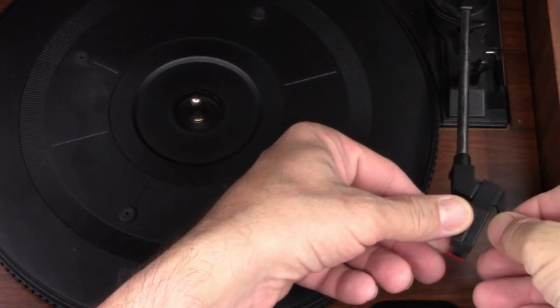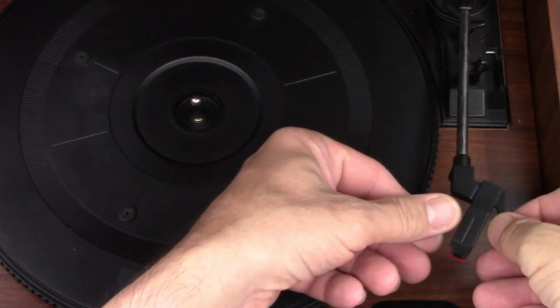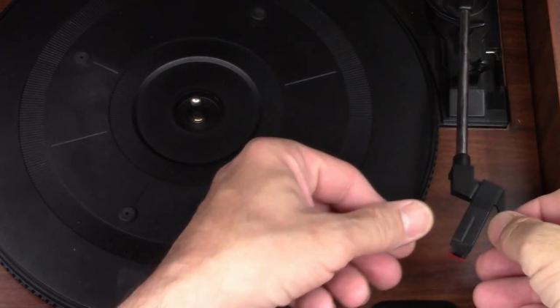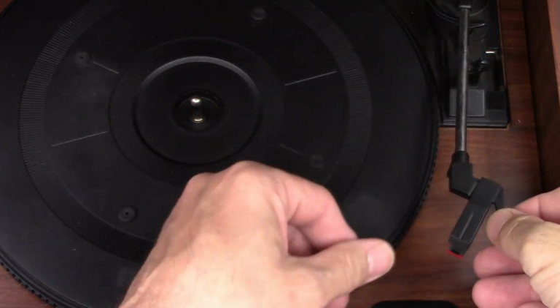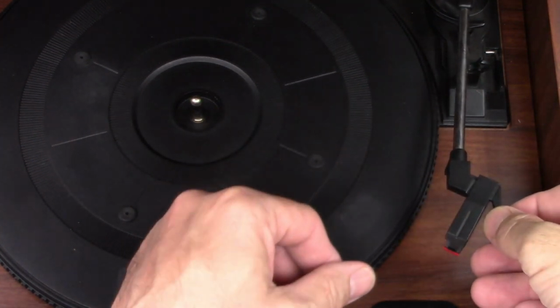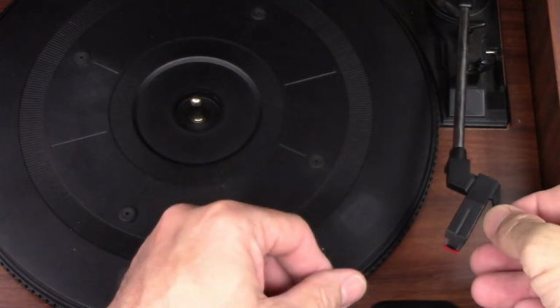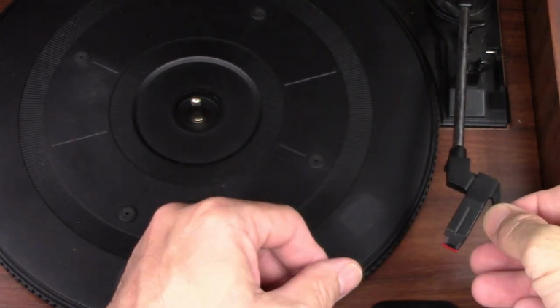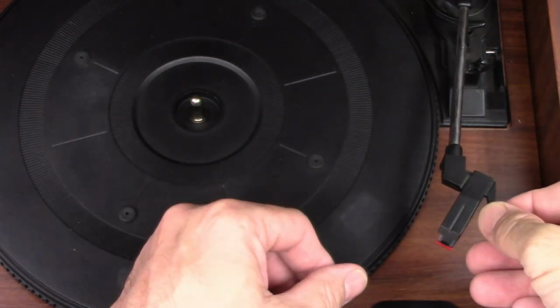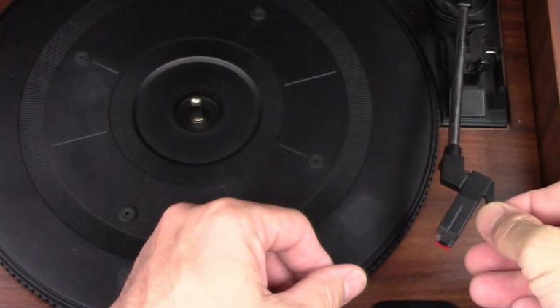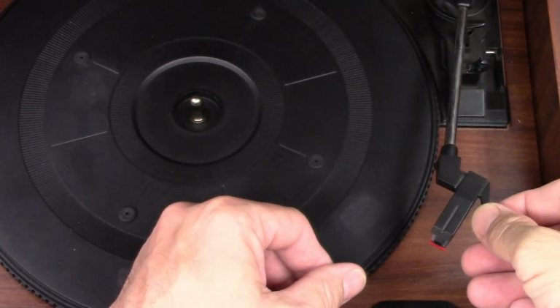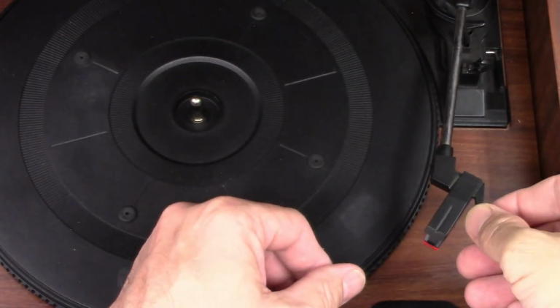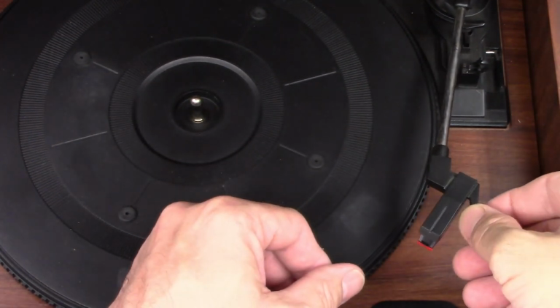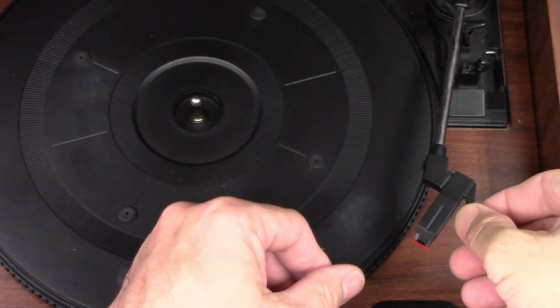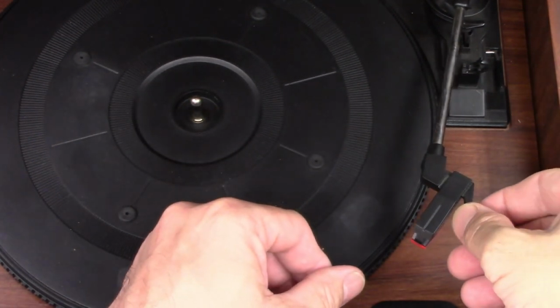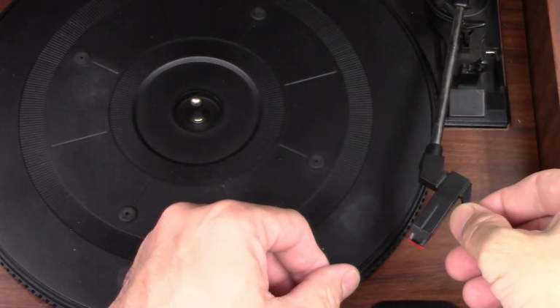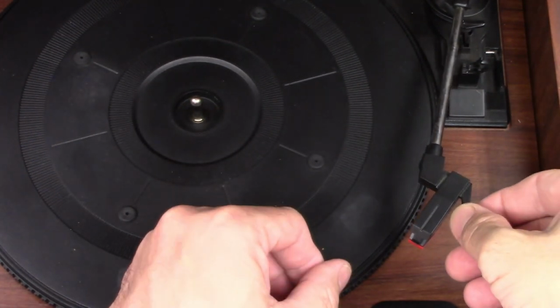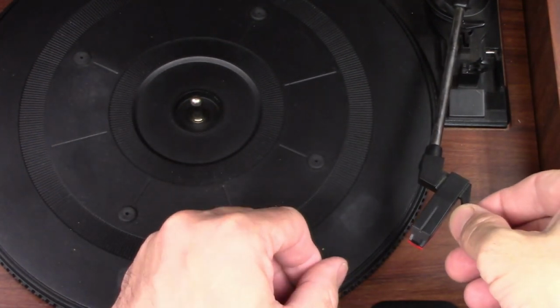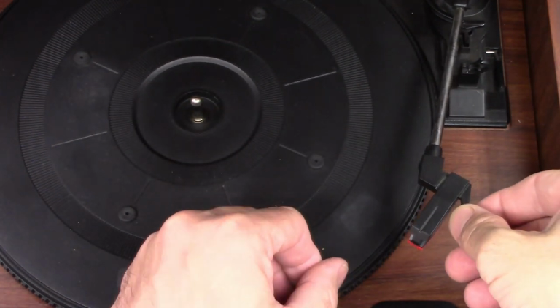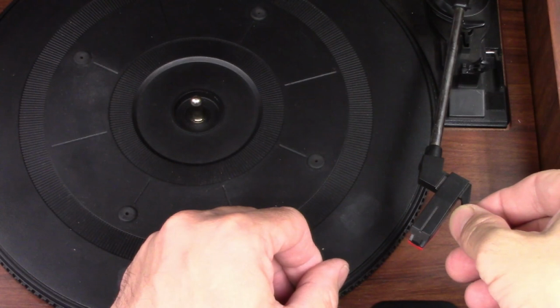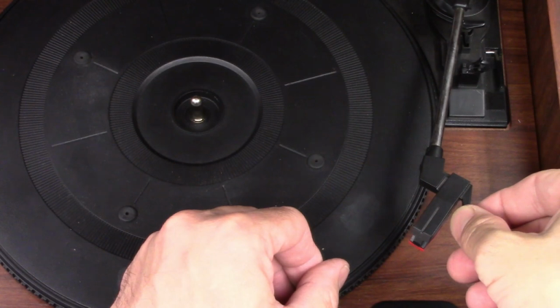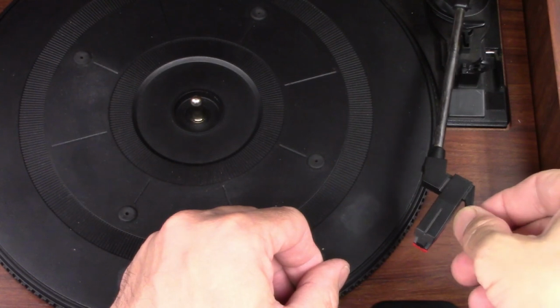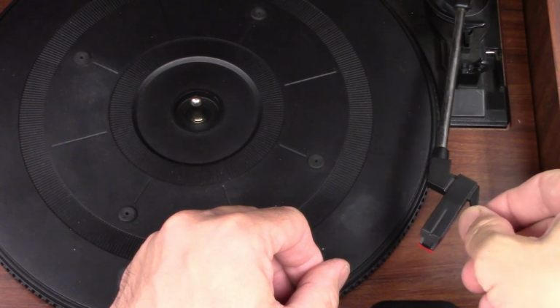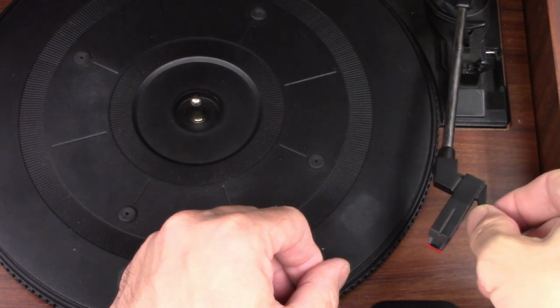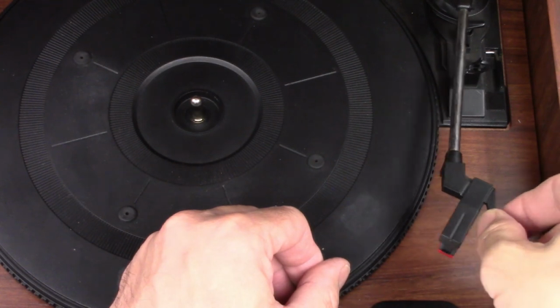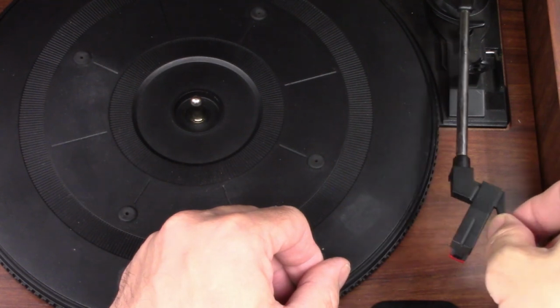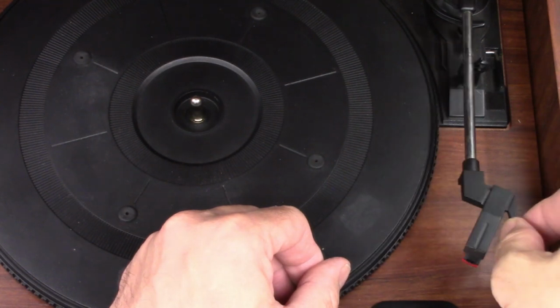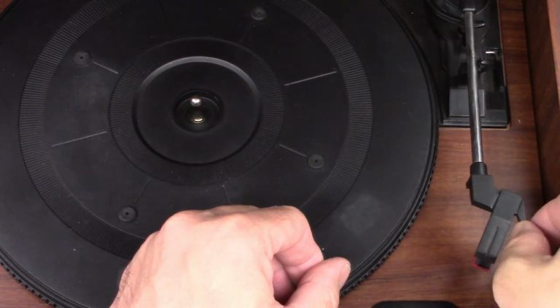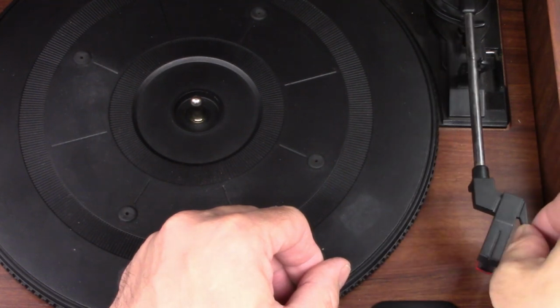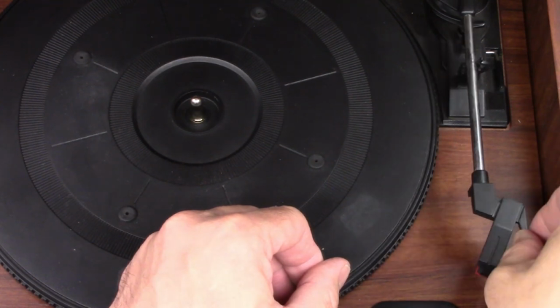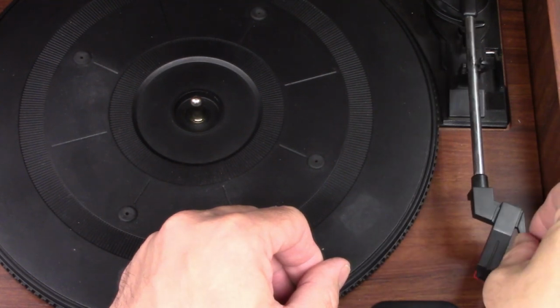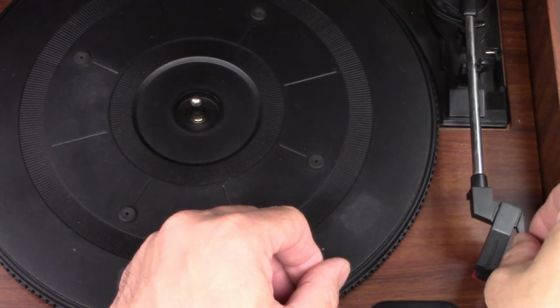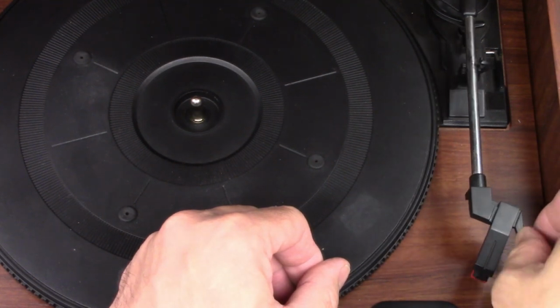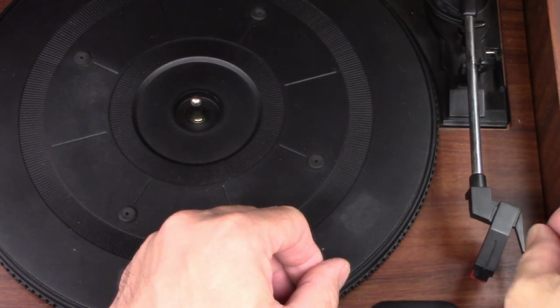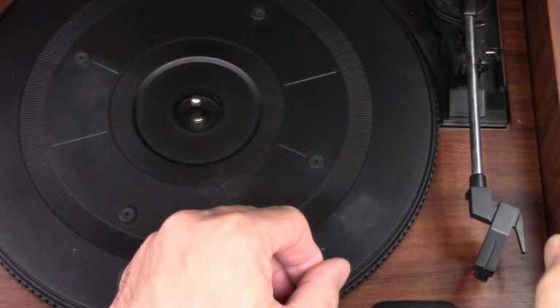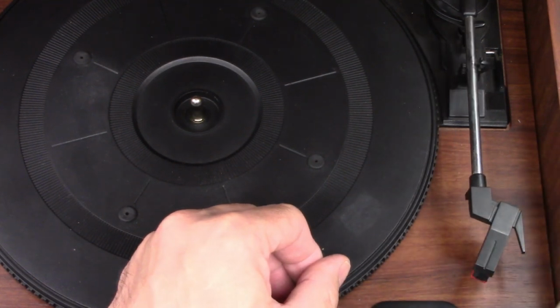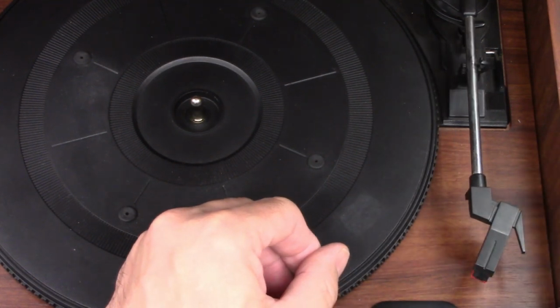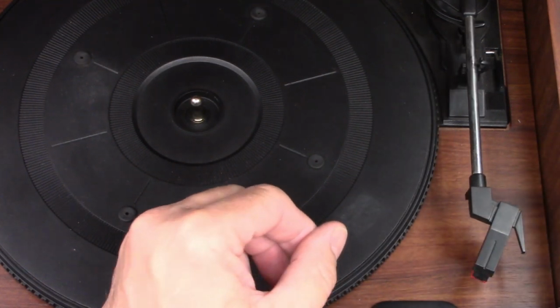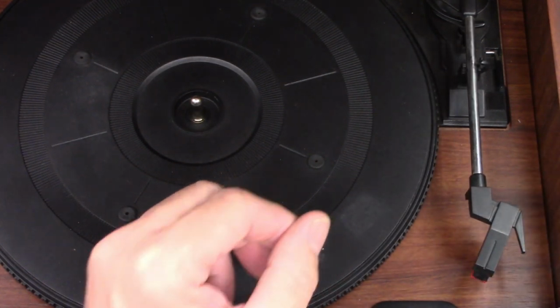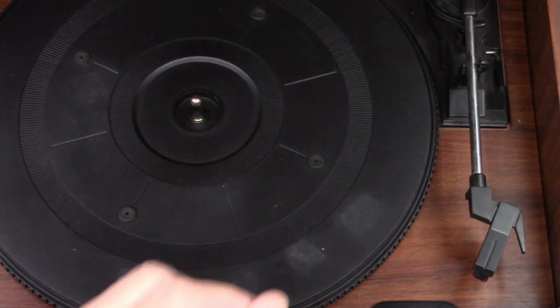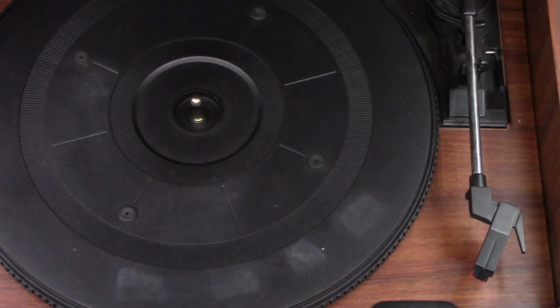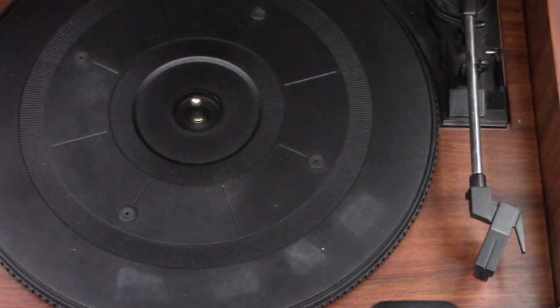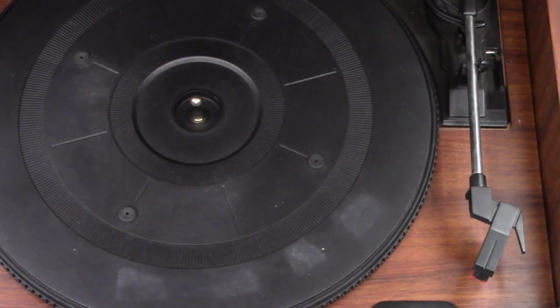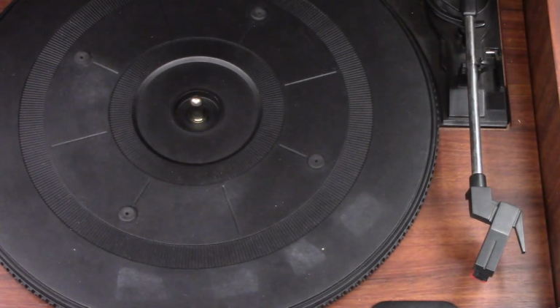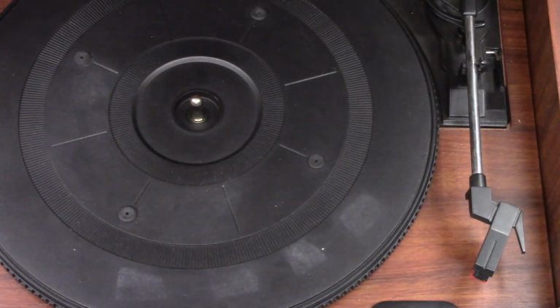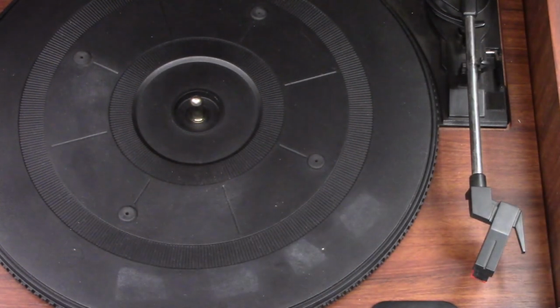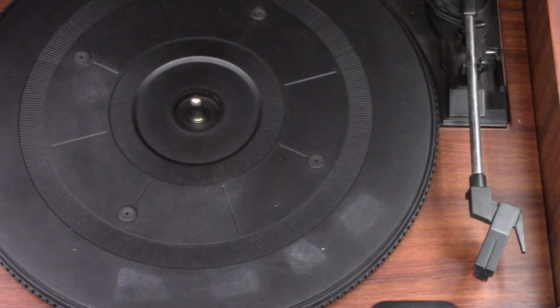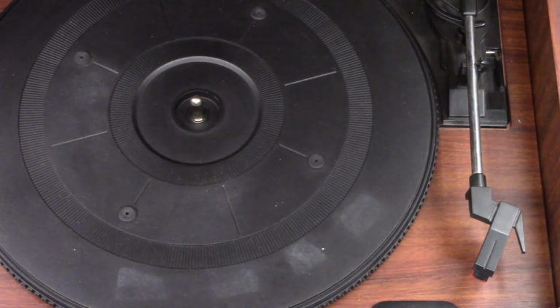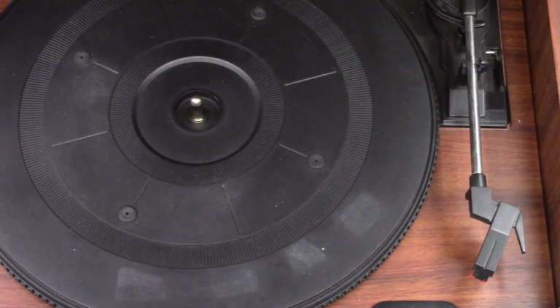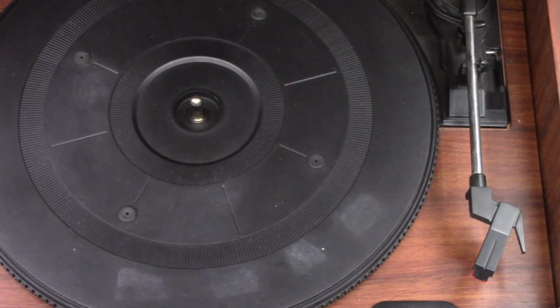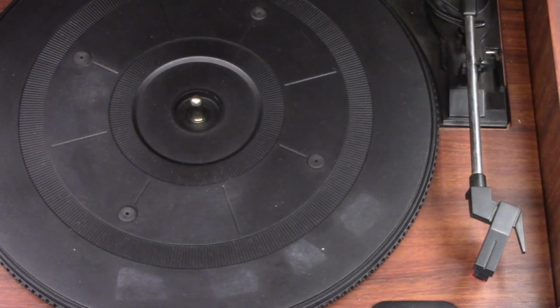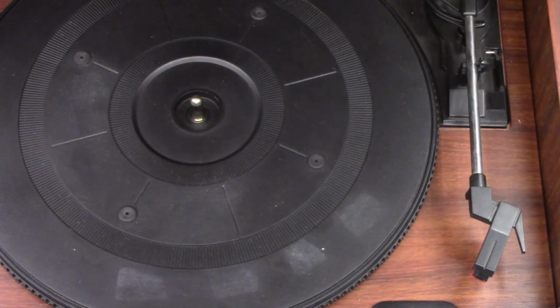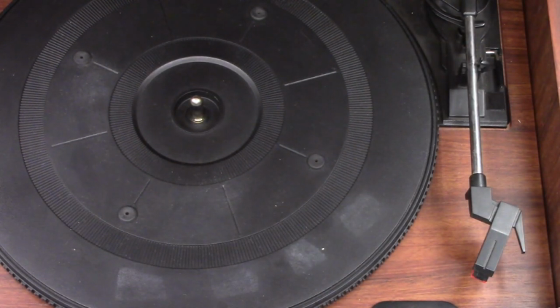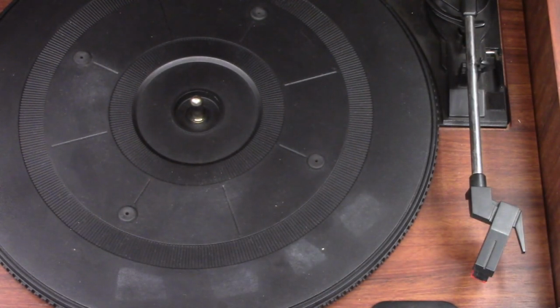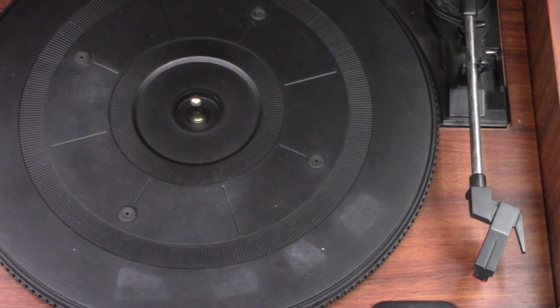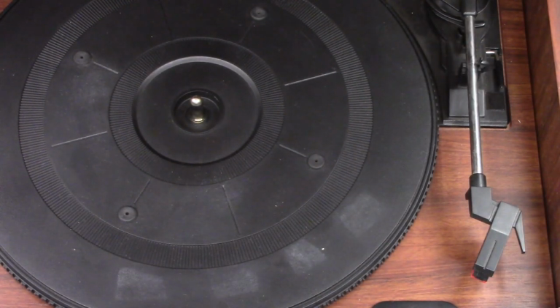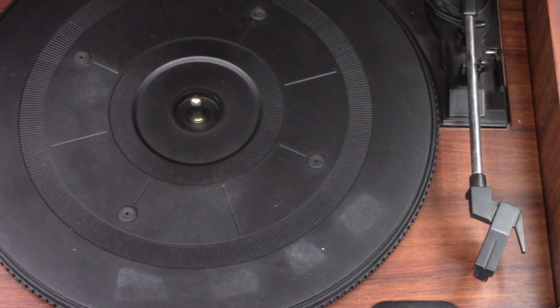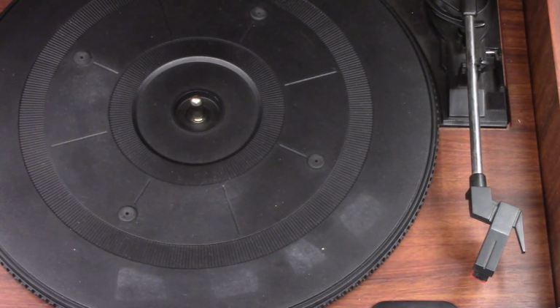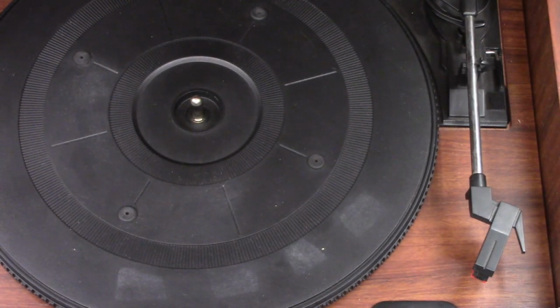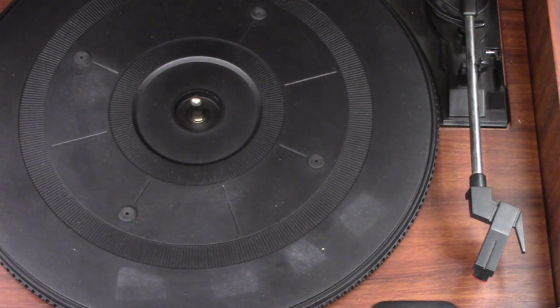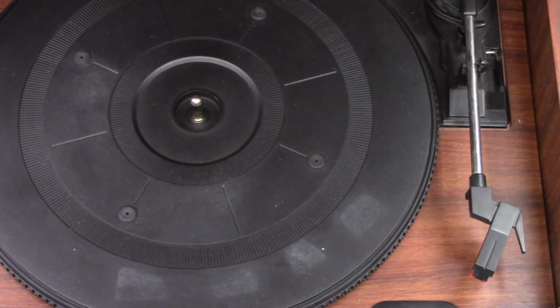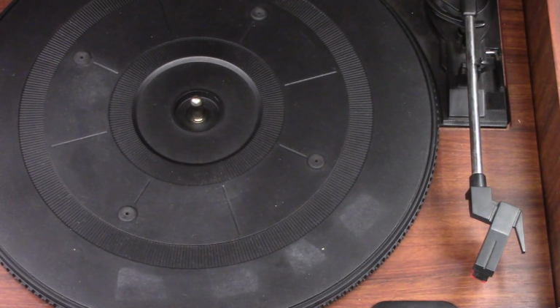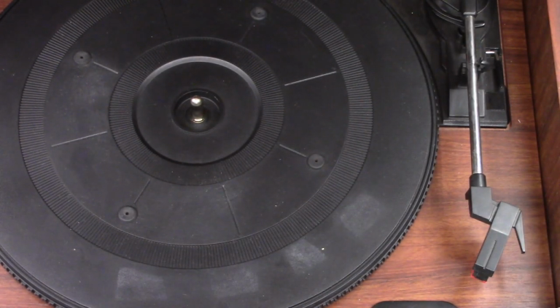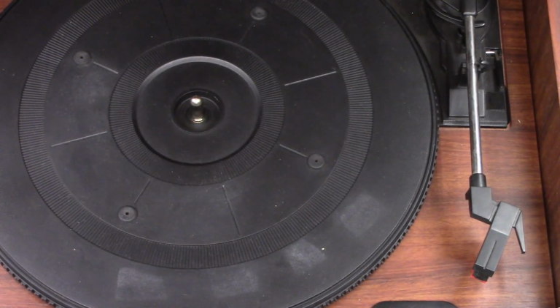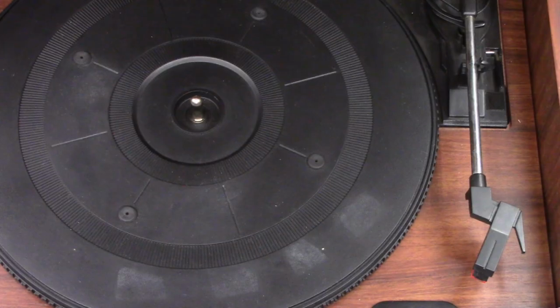Fits like a glove. Well, let's plug it in and fire it up and see if it plays now.